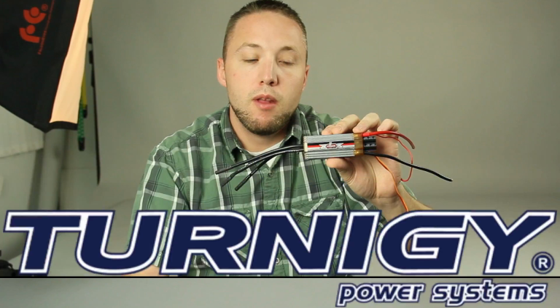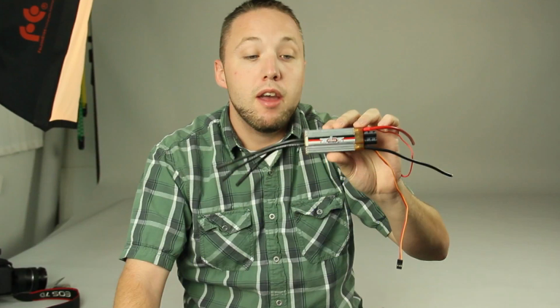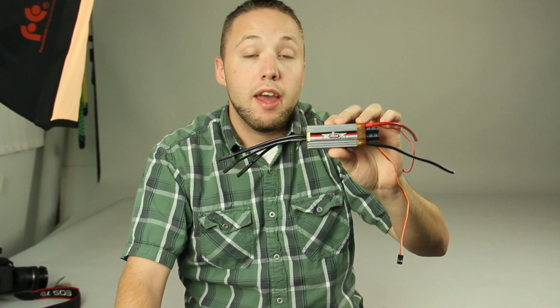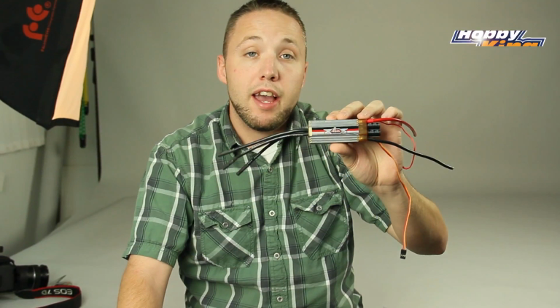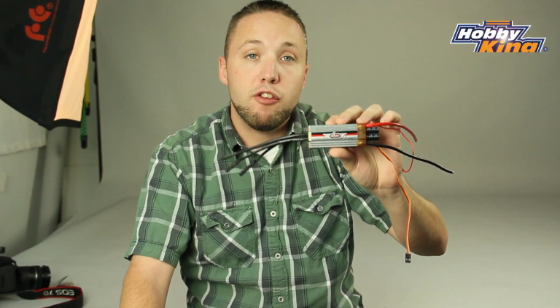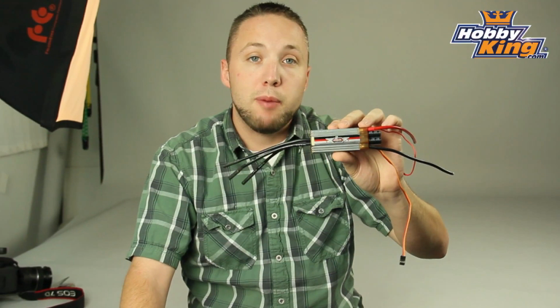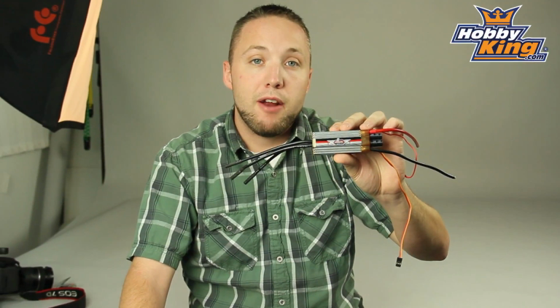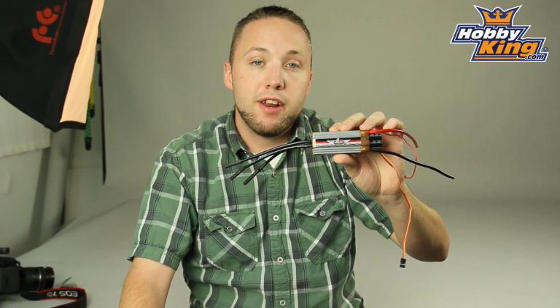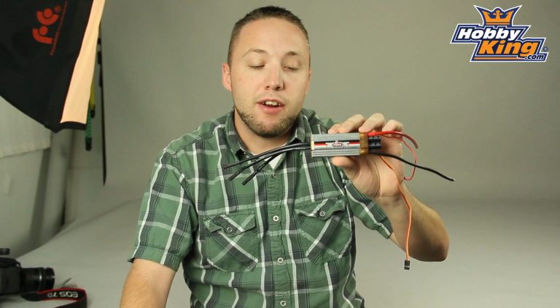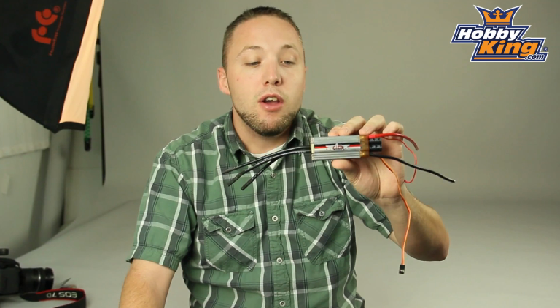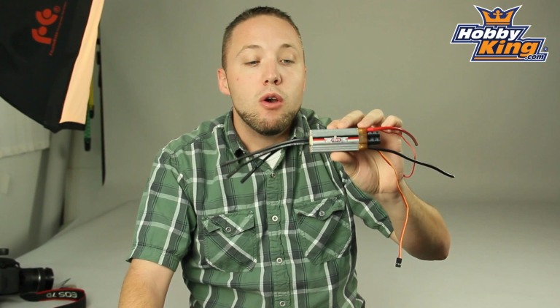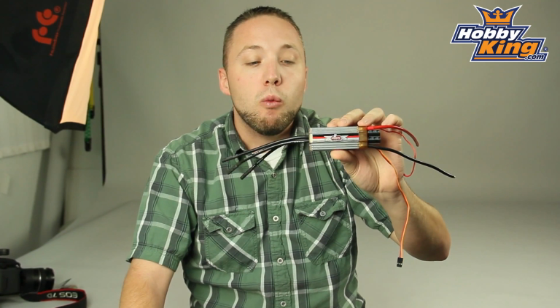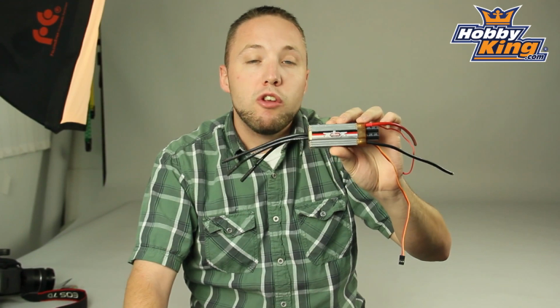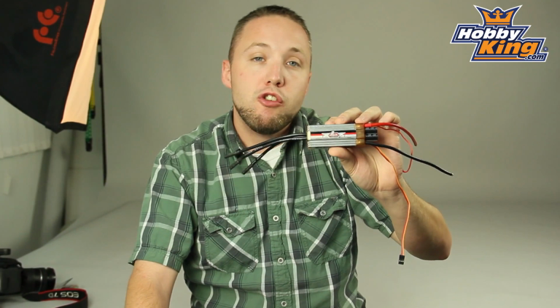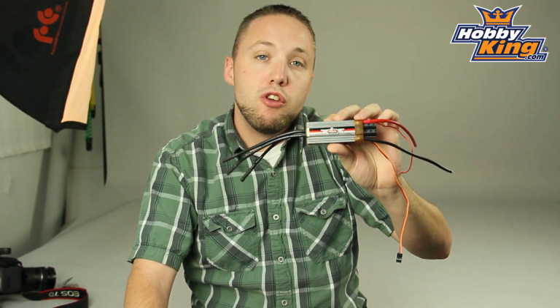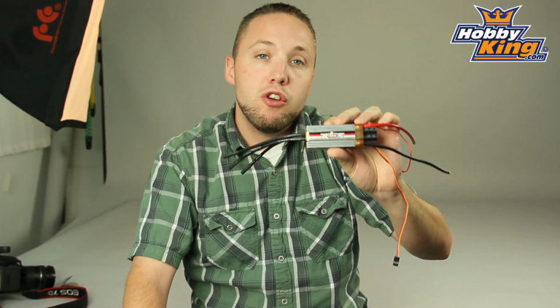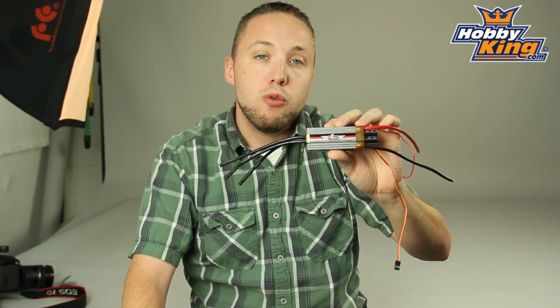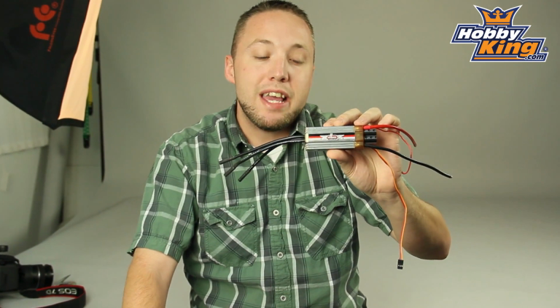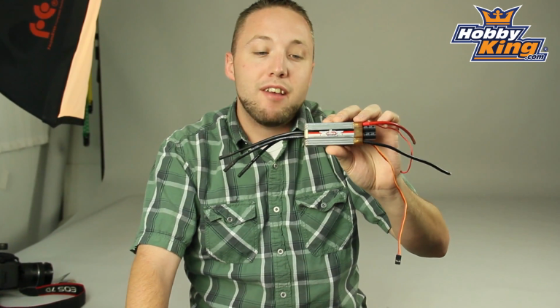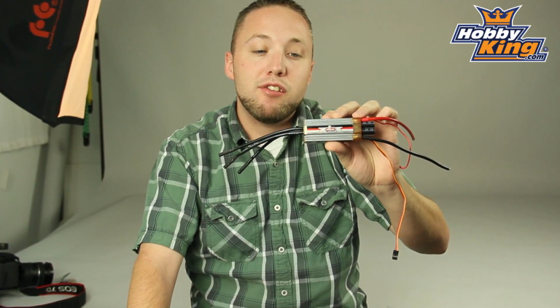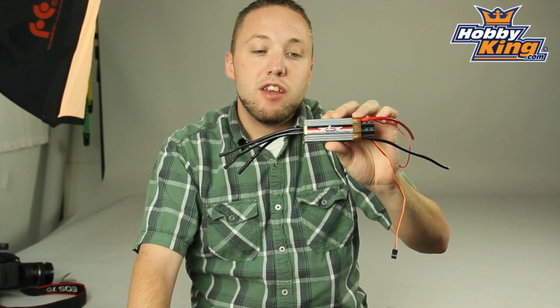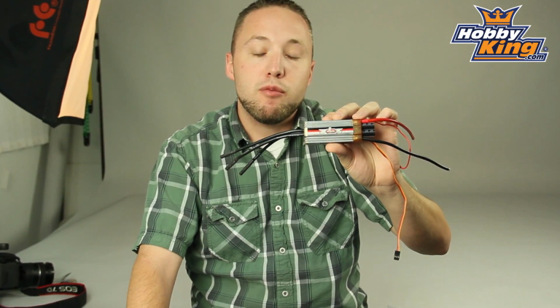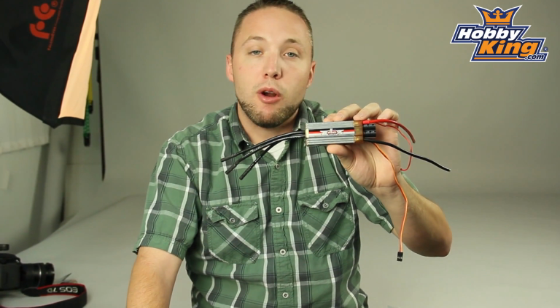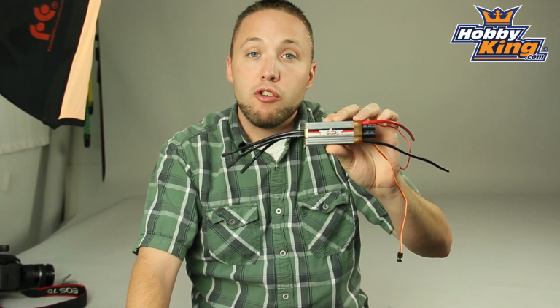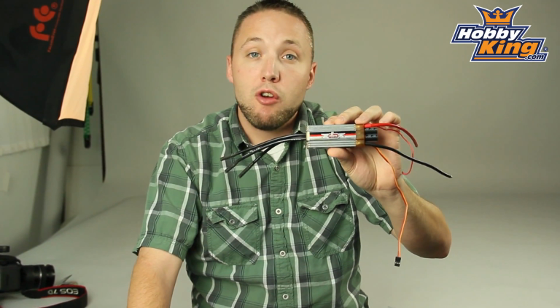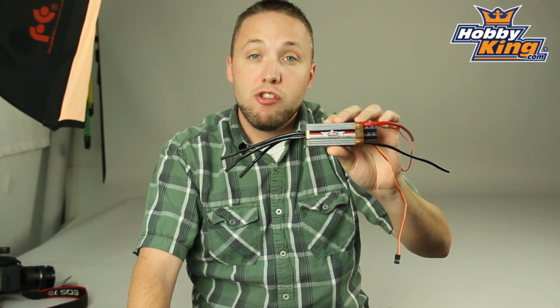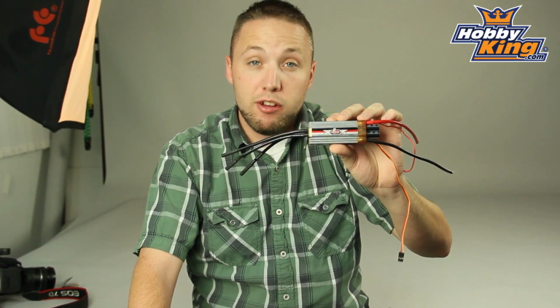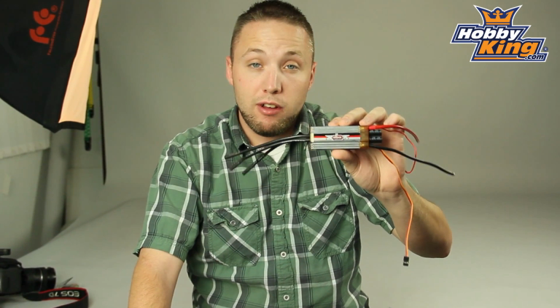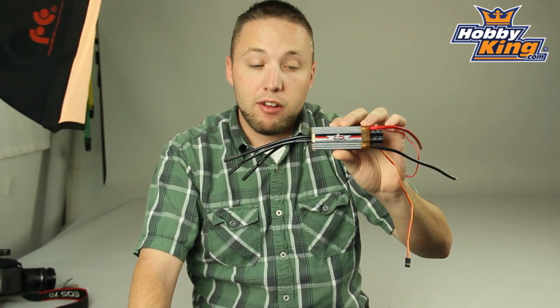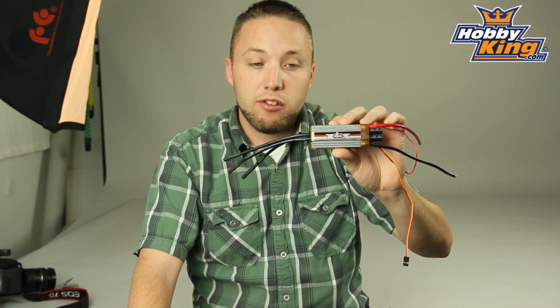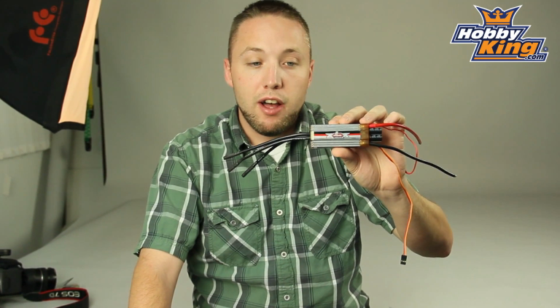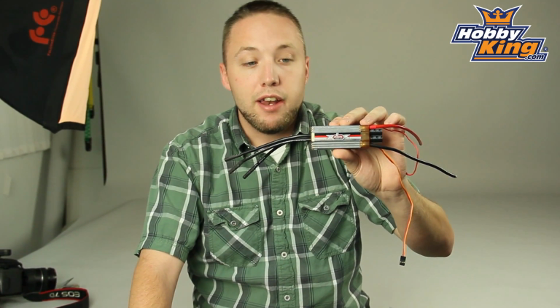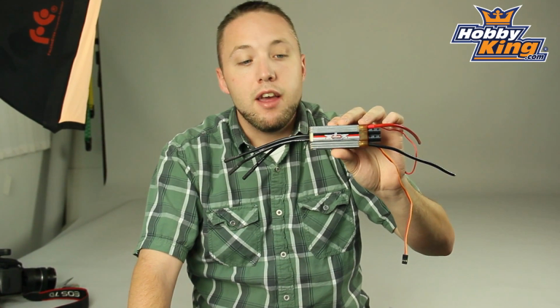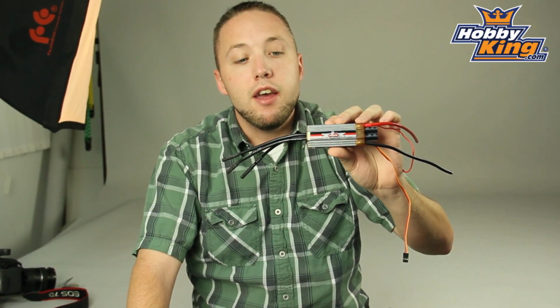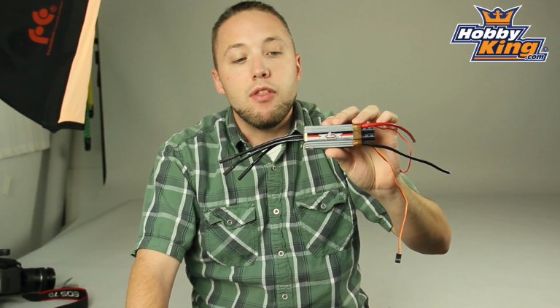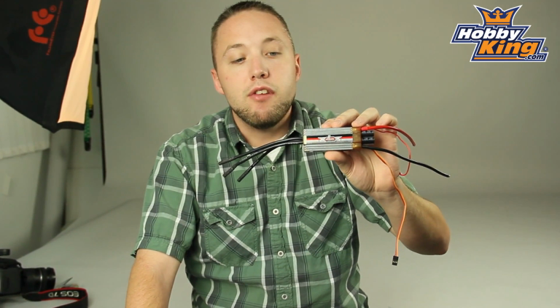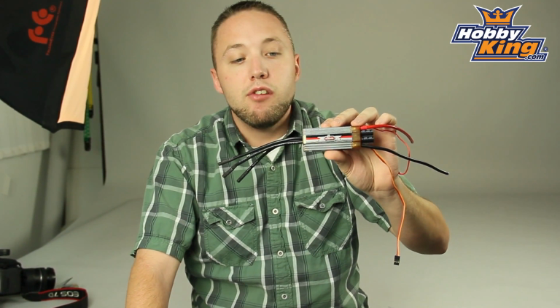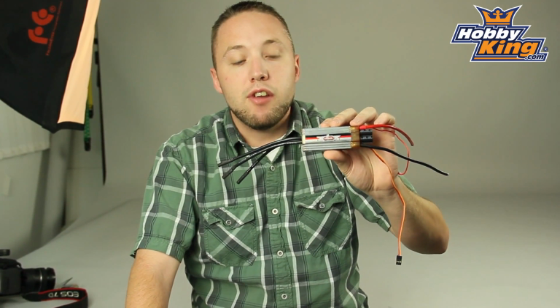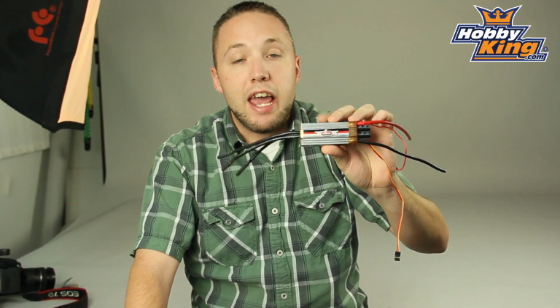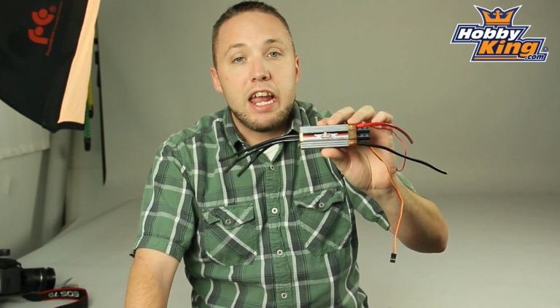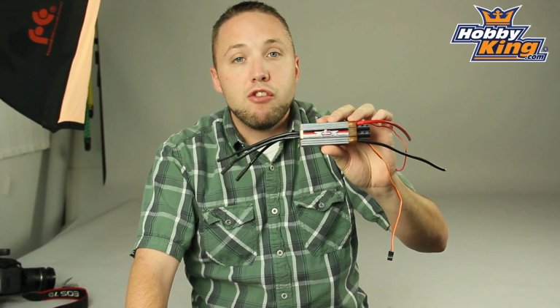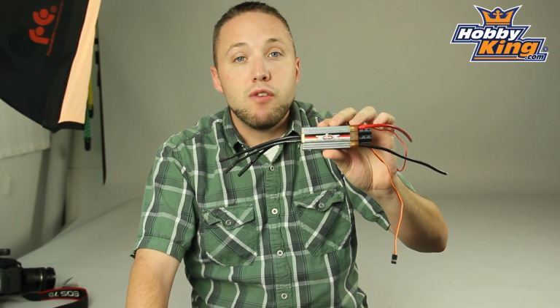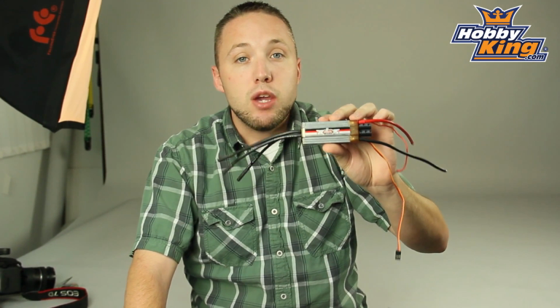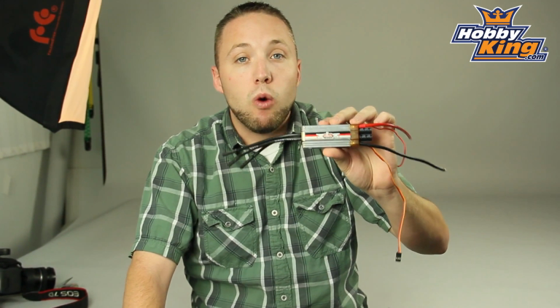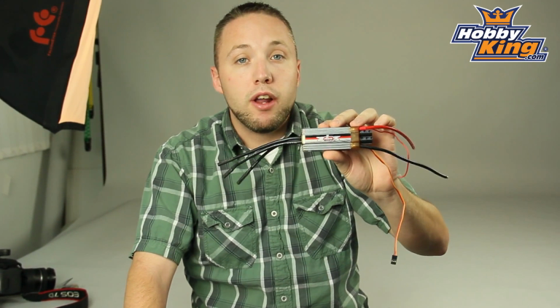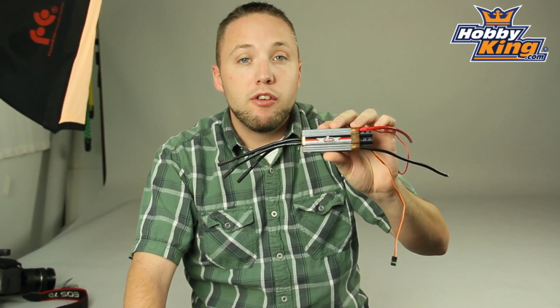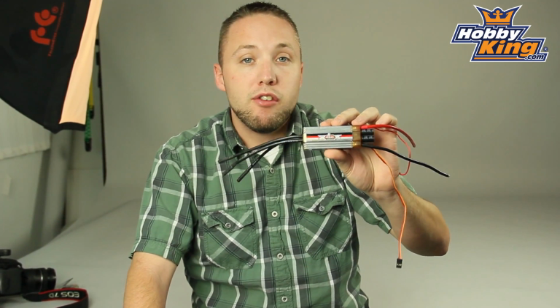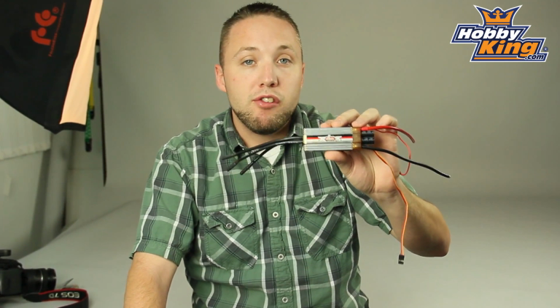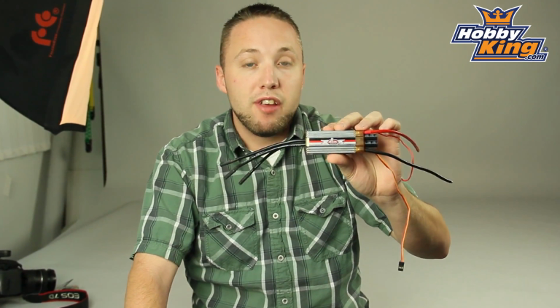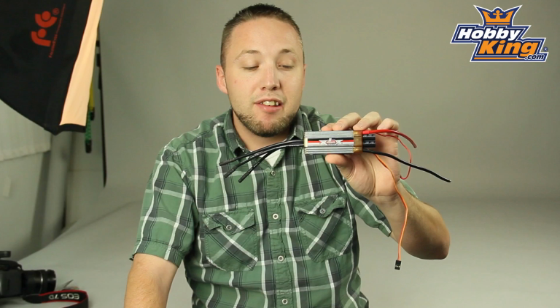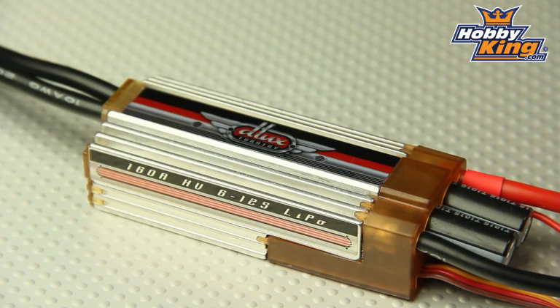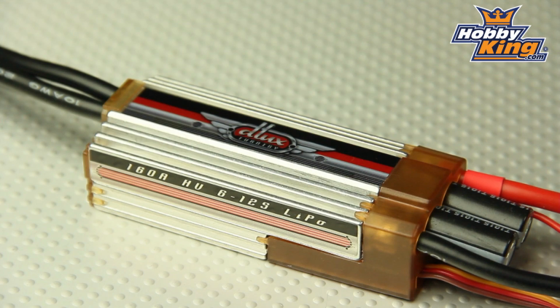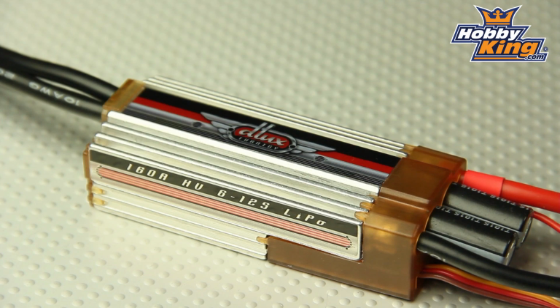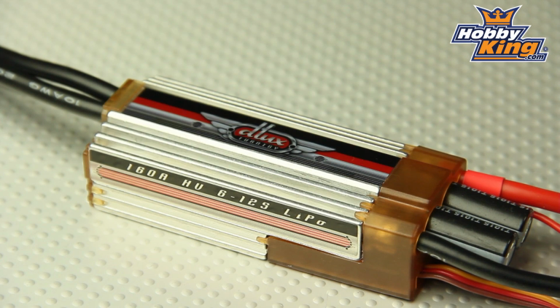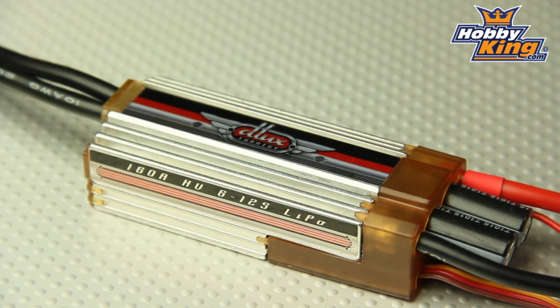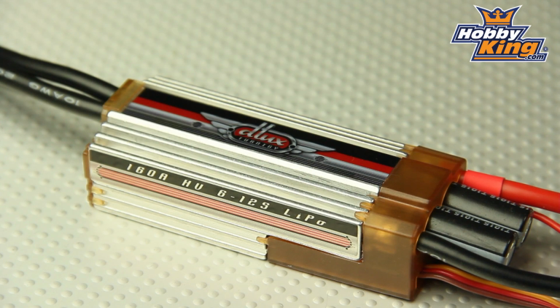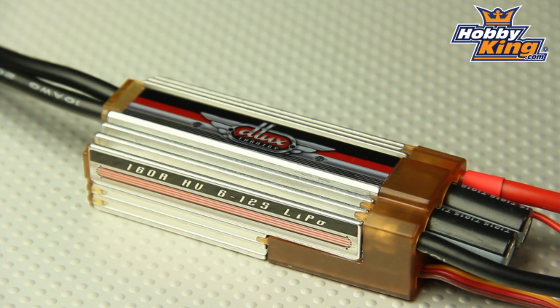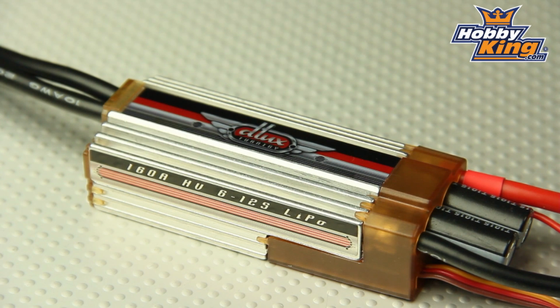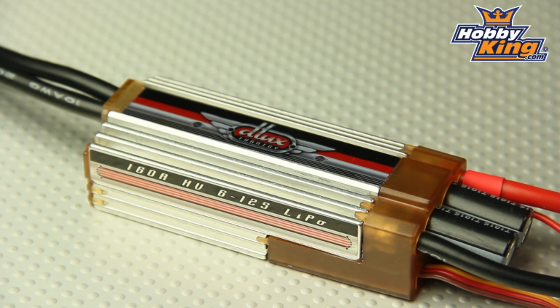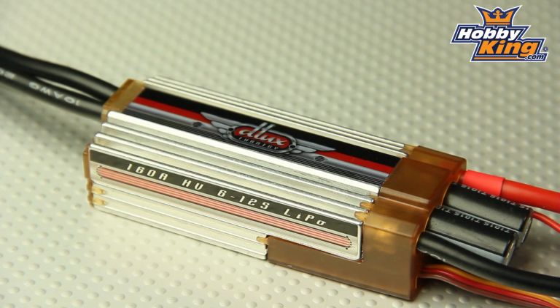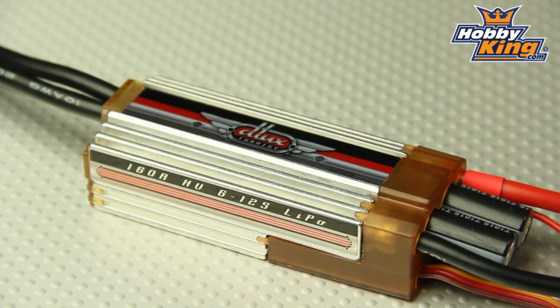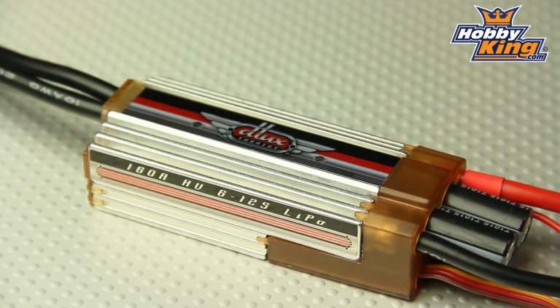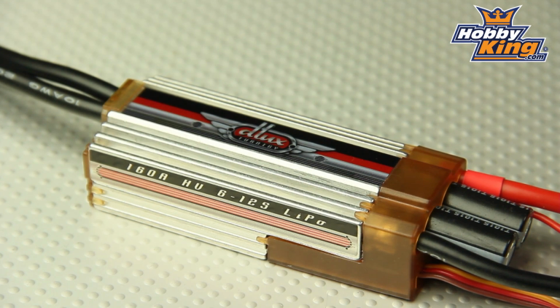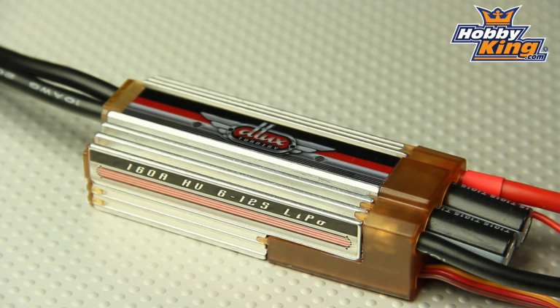Hey guys, Byron here. I want to show you a new ESC from our Turnigy Deluxe line. This is an HV 160A high voltage ESC.